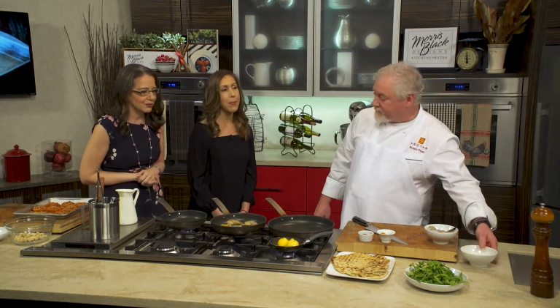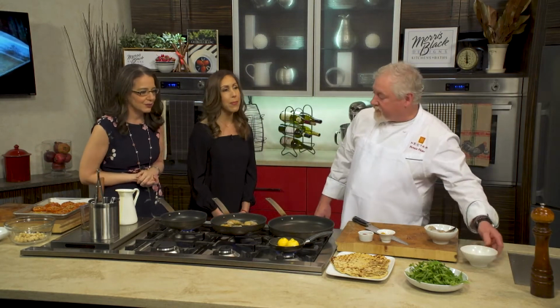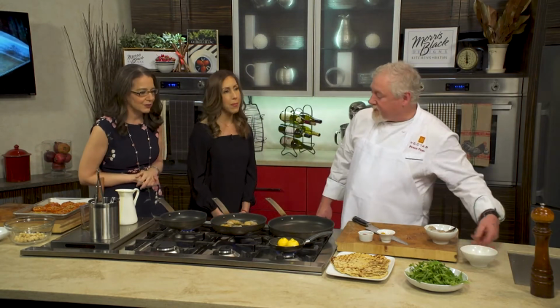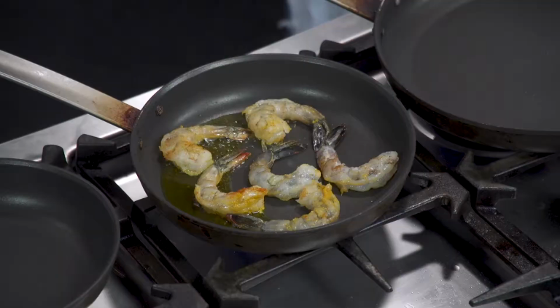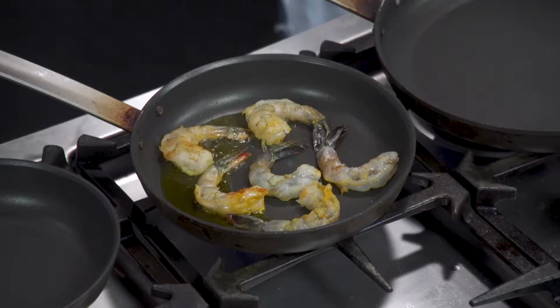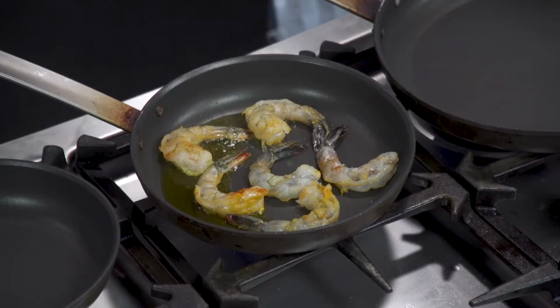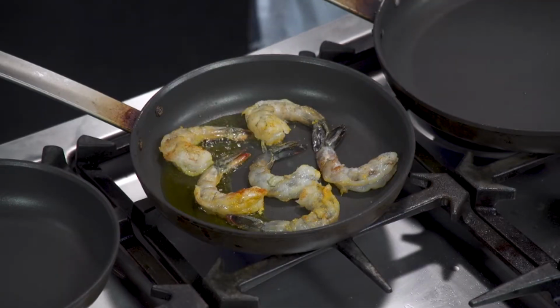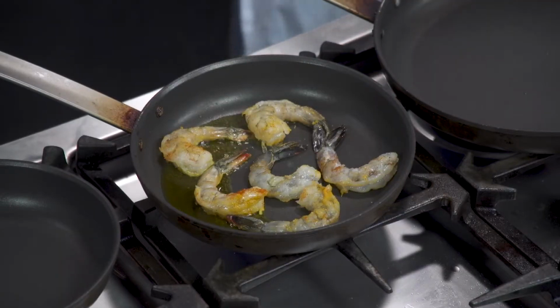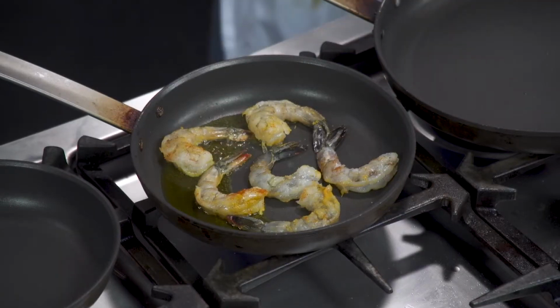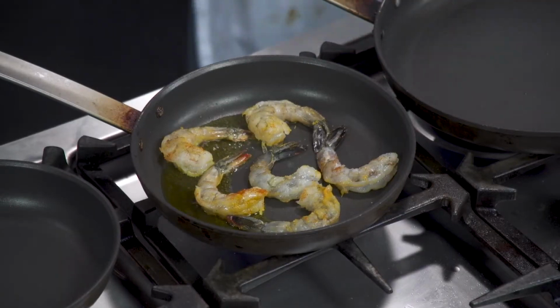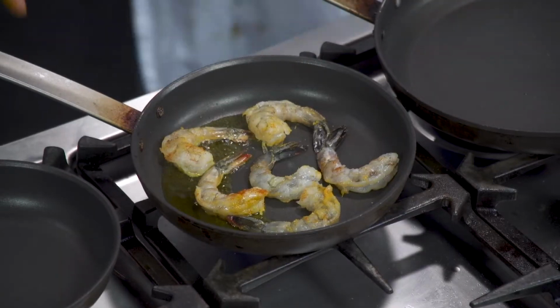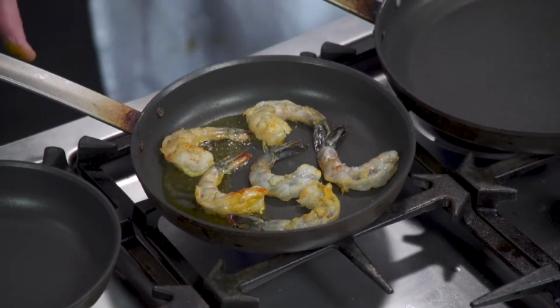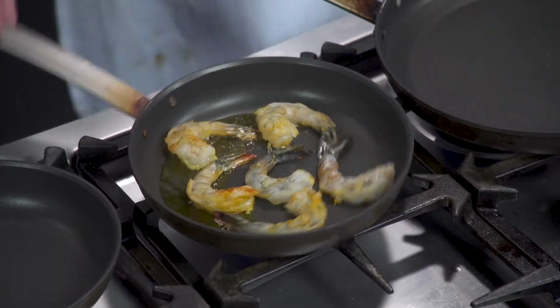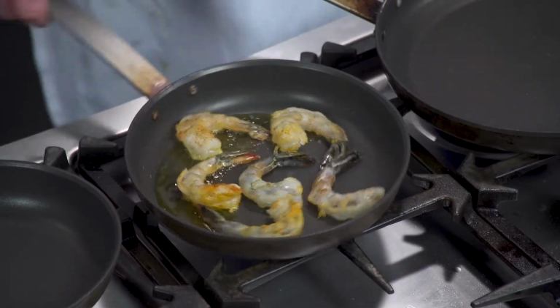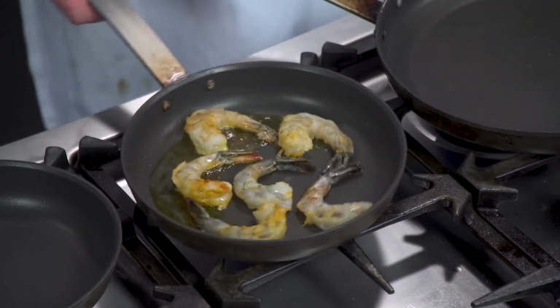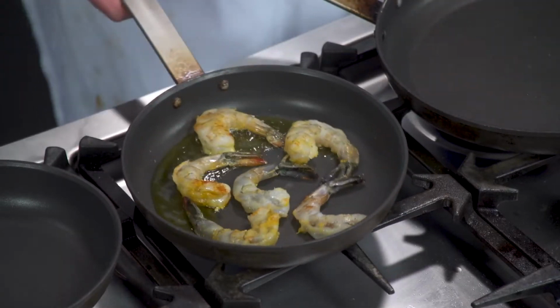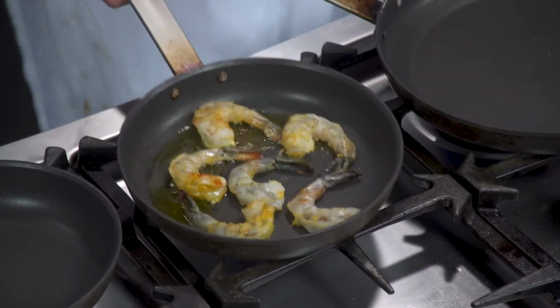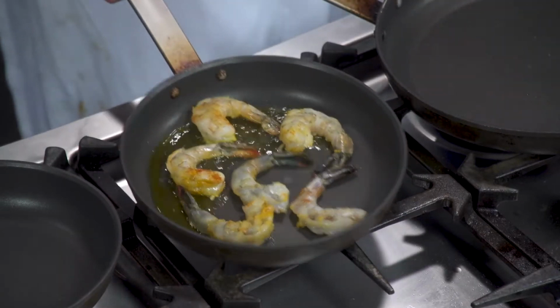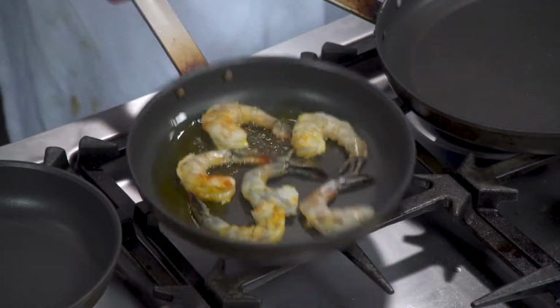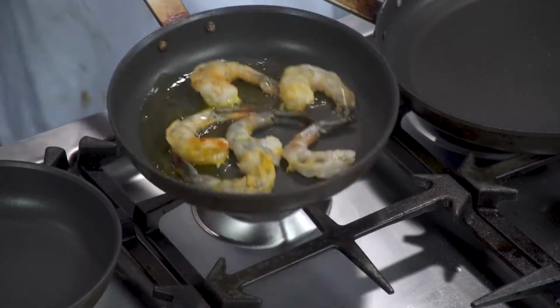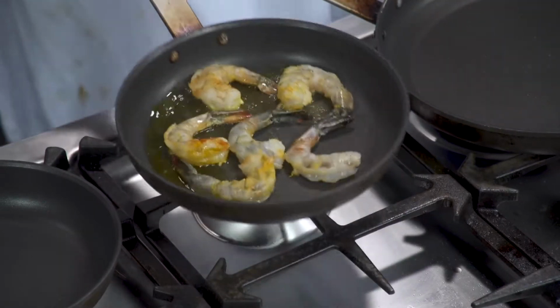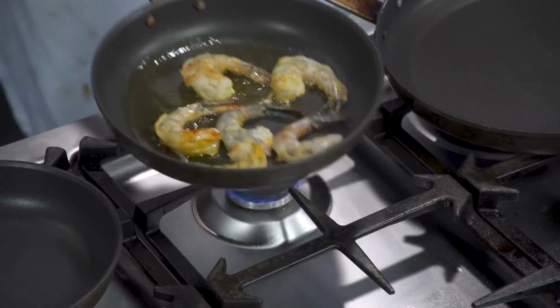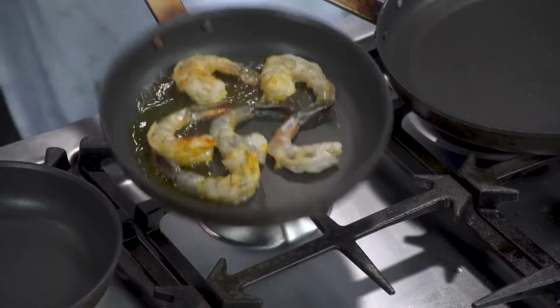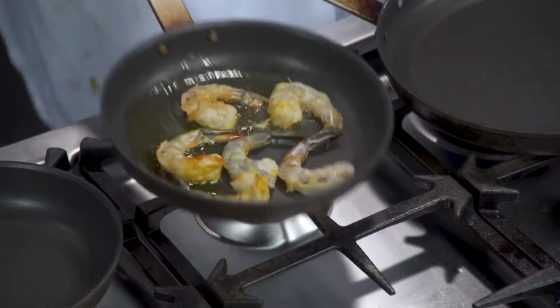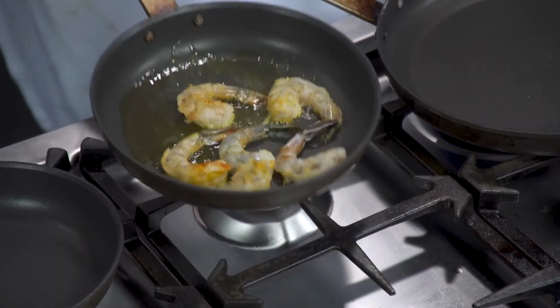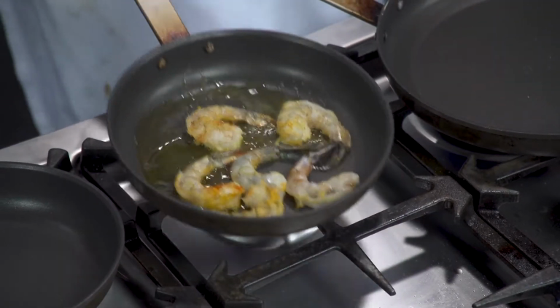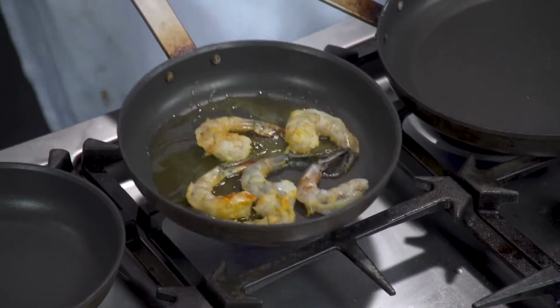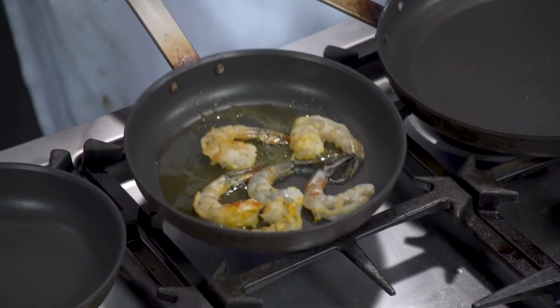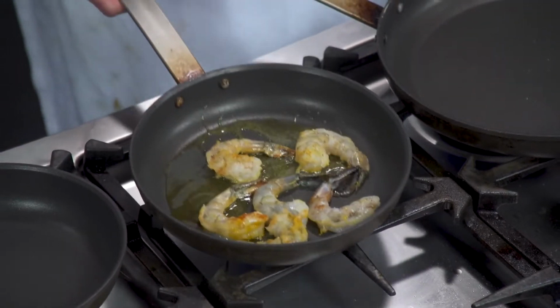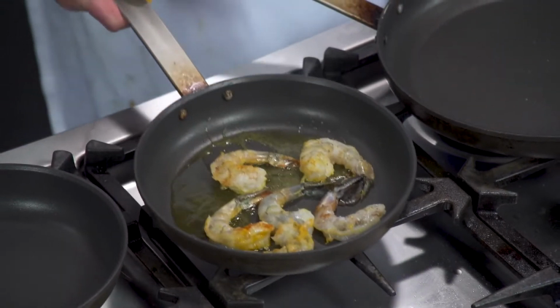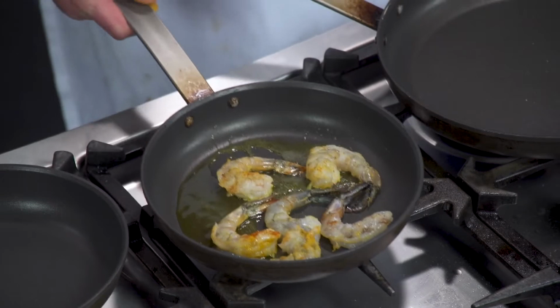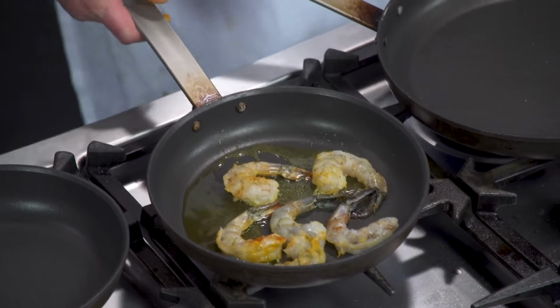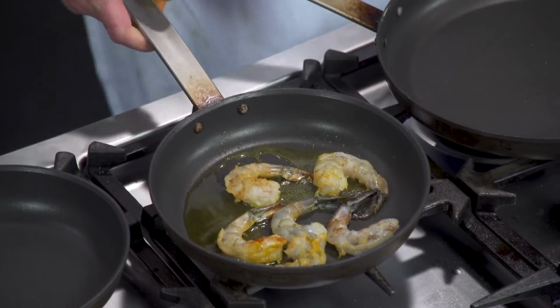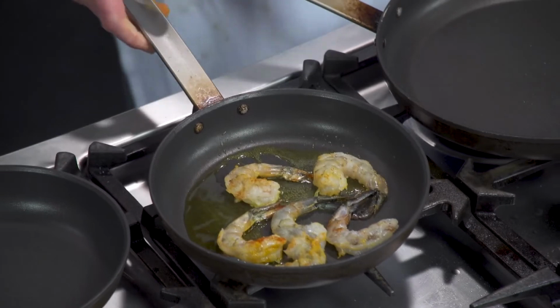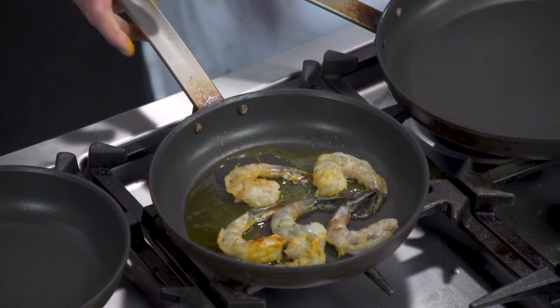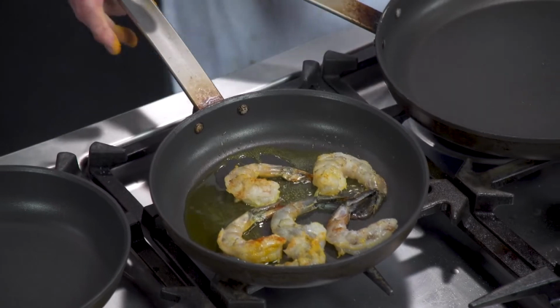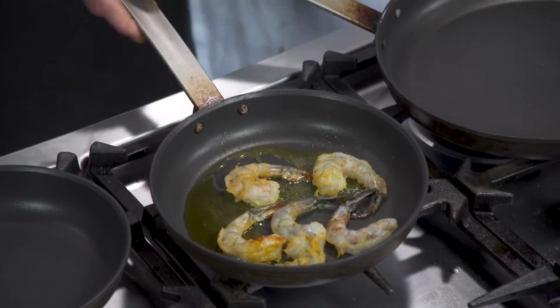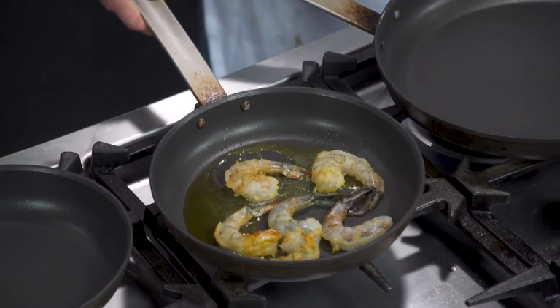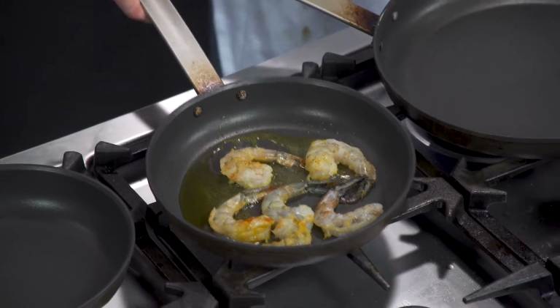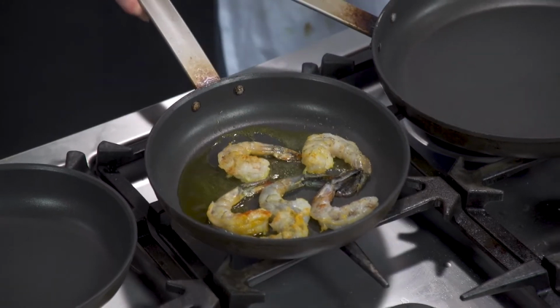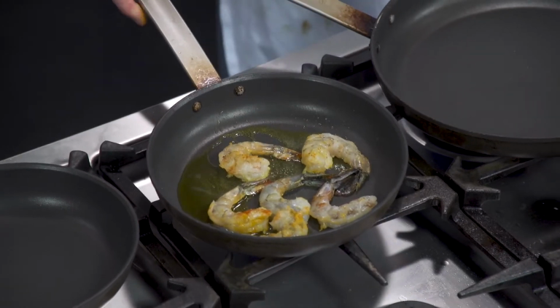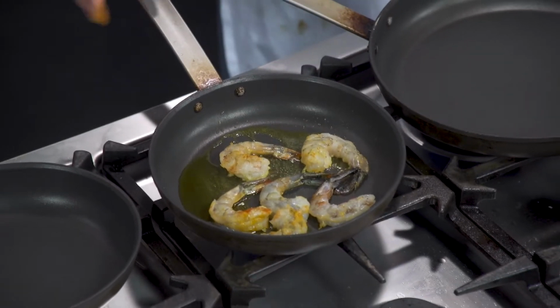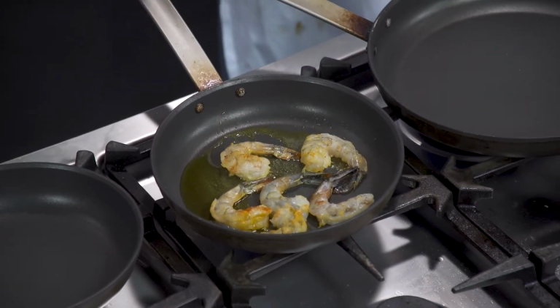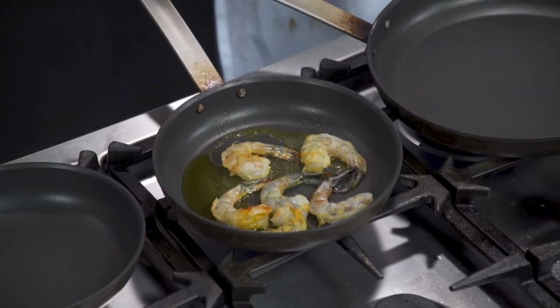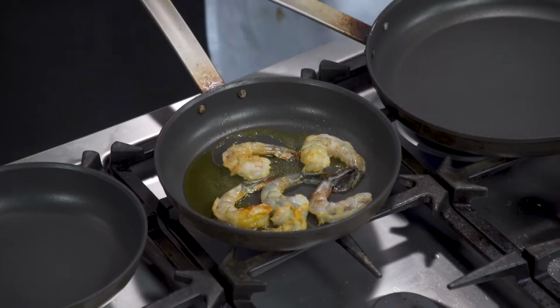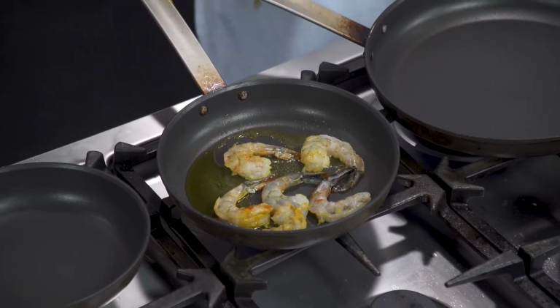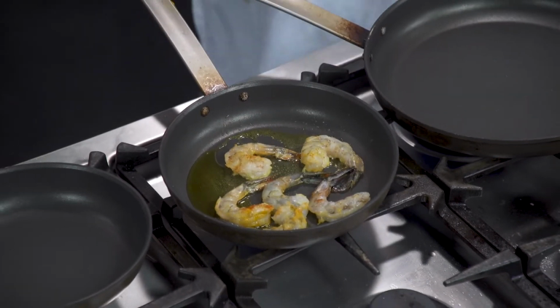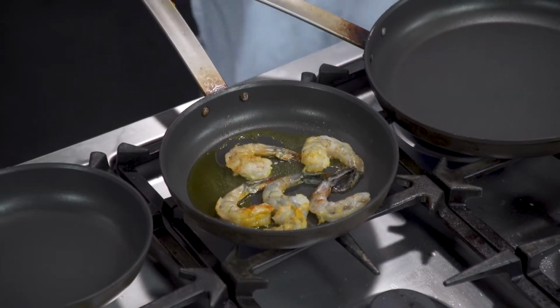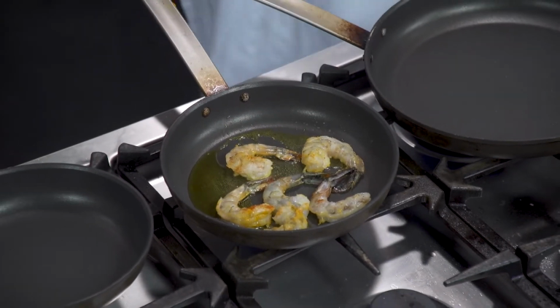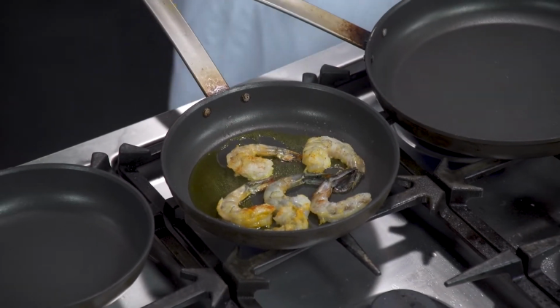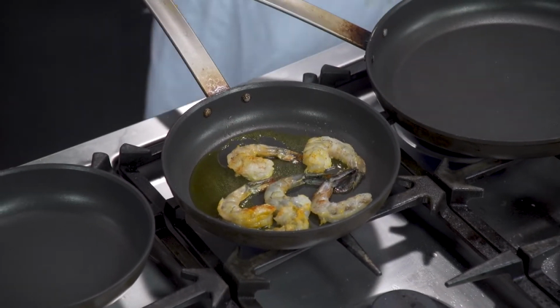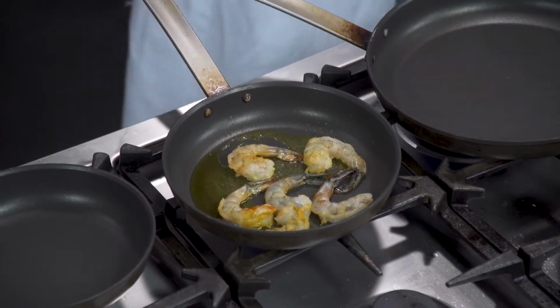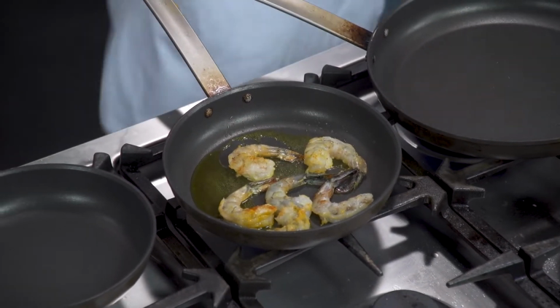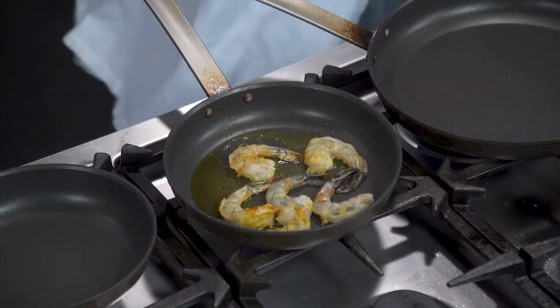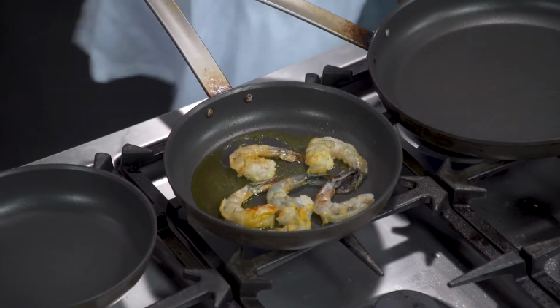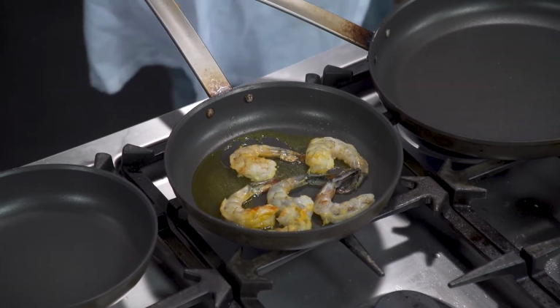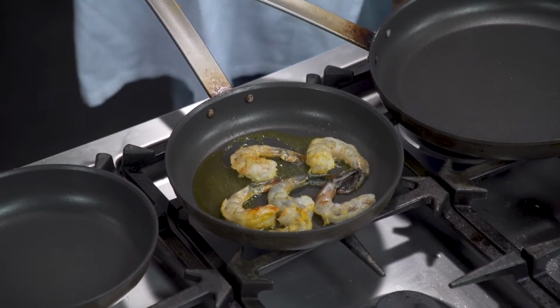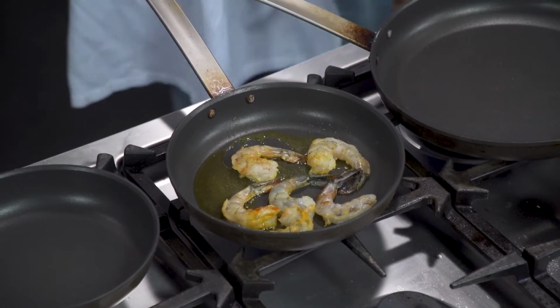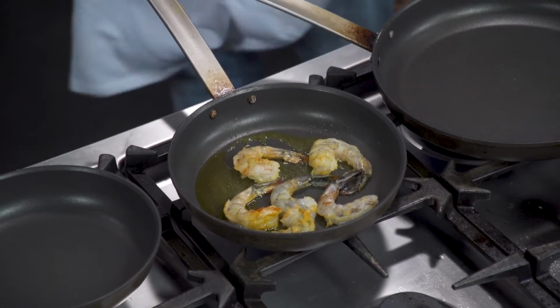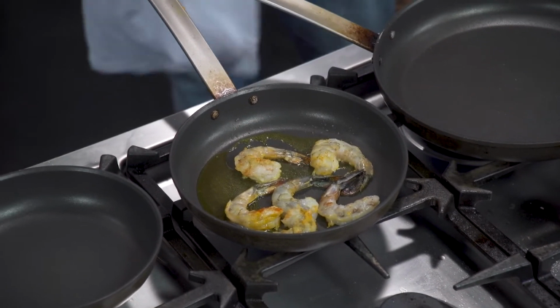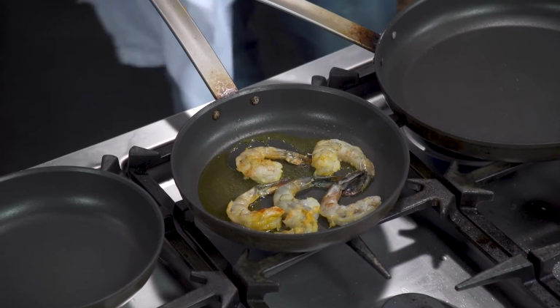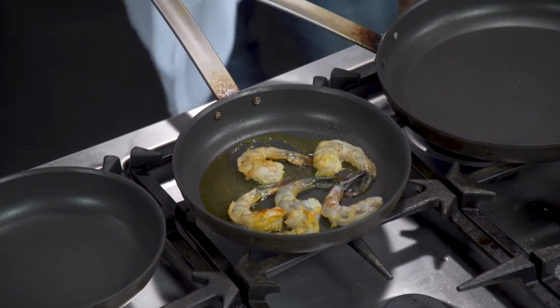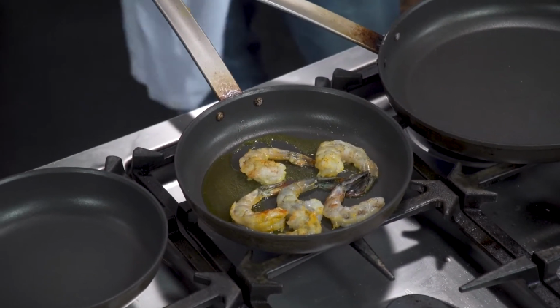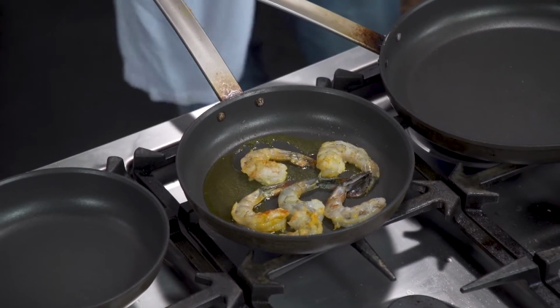It's like a little bit of a Mediterranean, Middle Eastern kind of thing coming together, and I like that.